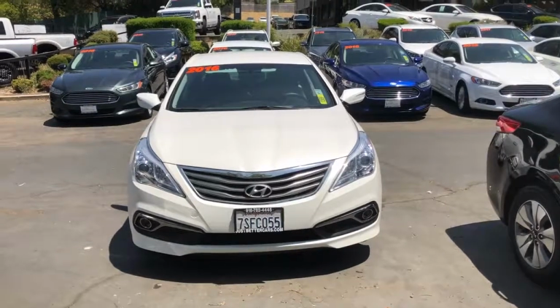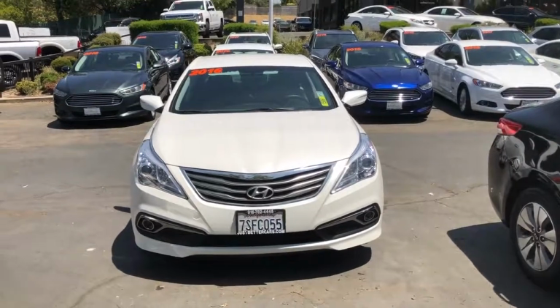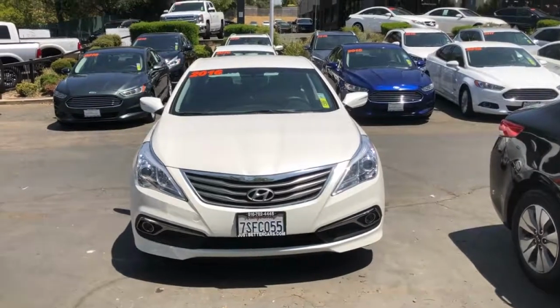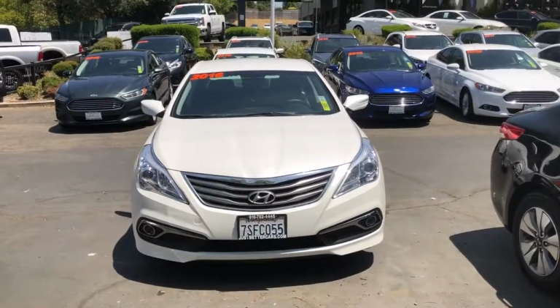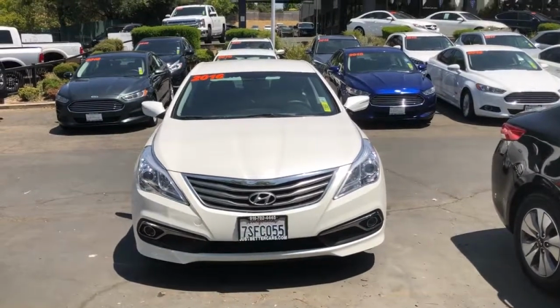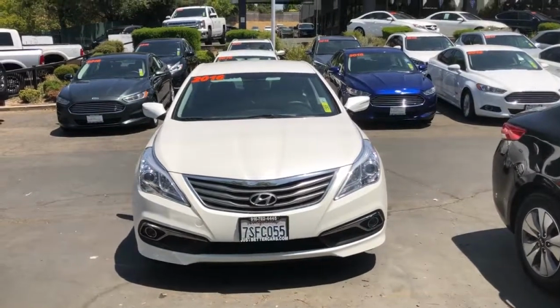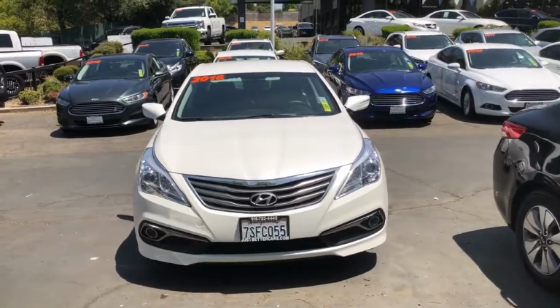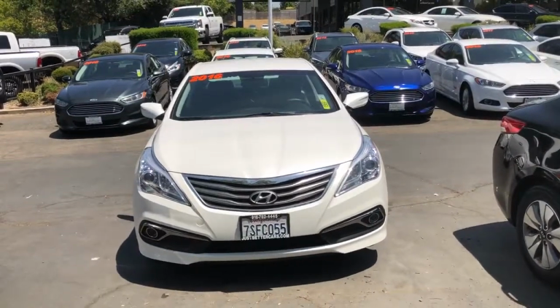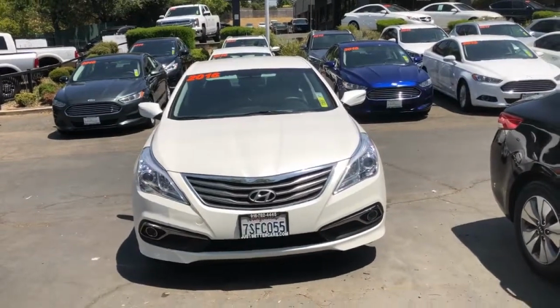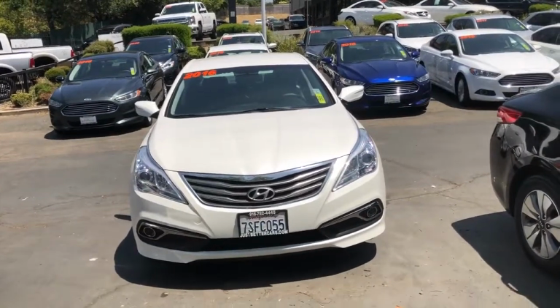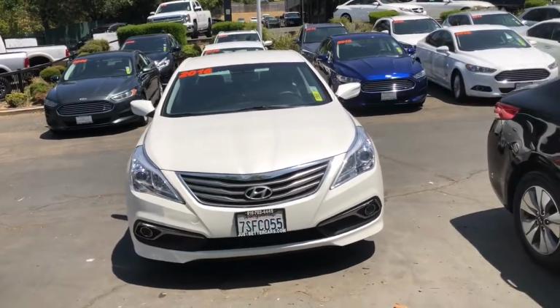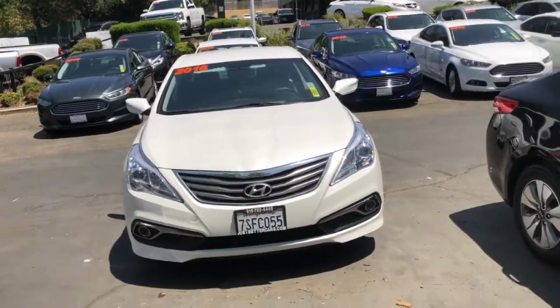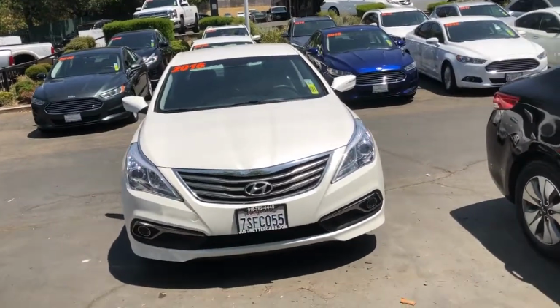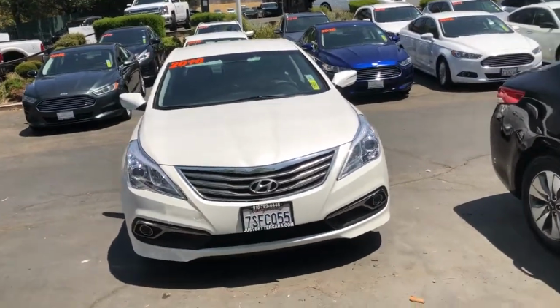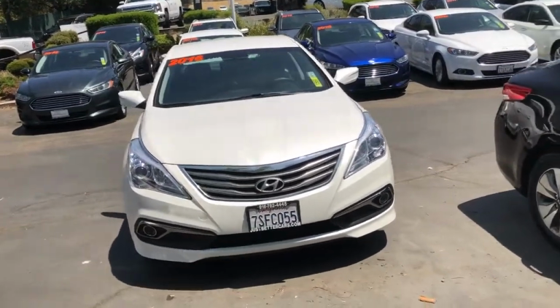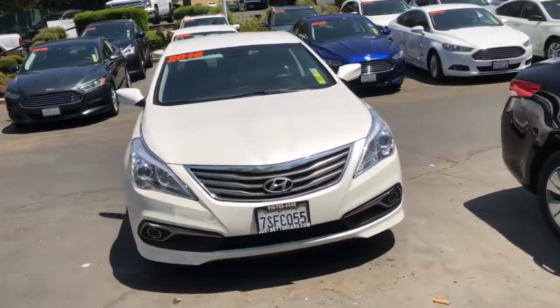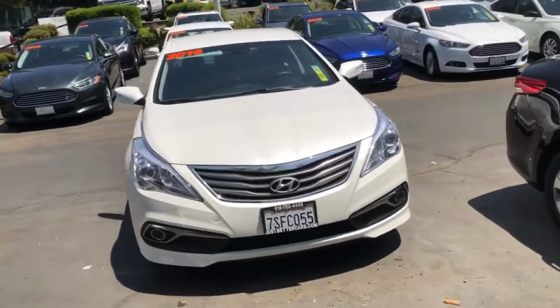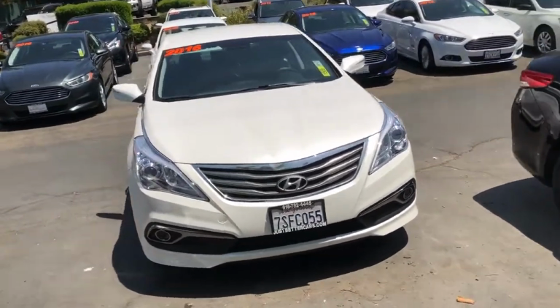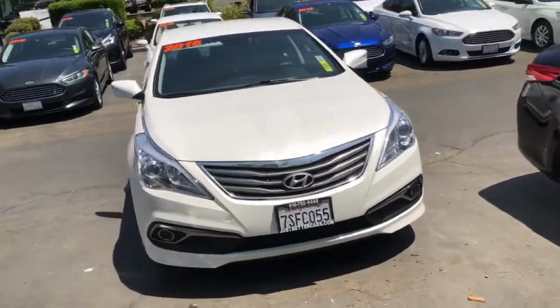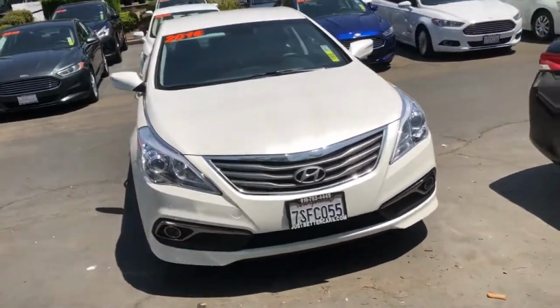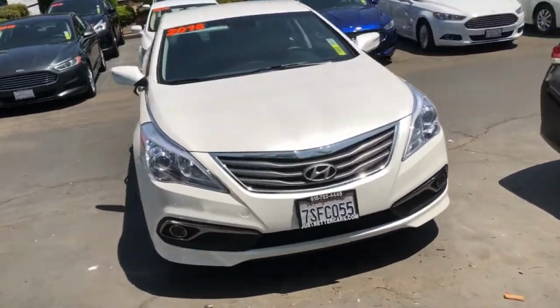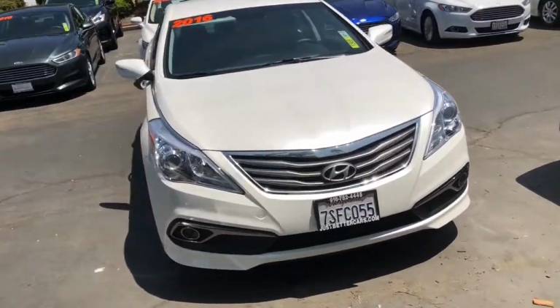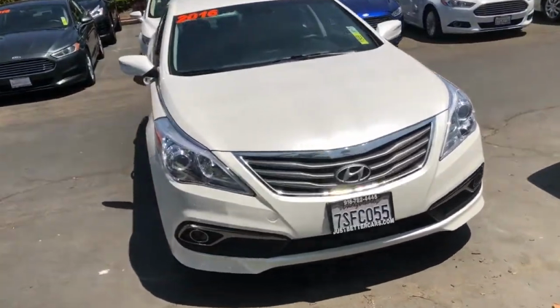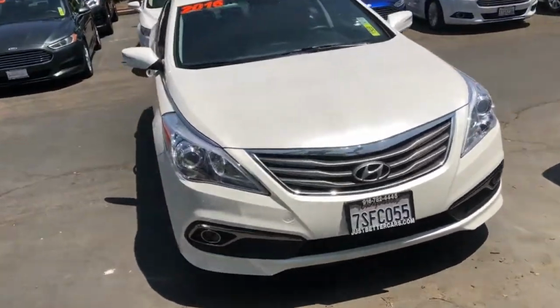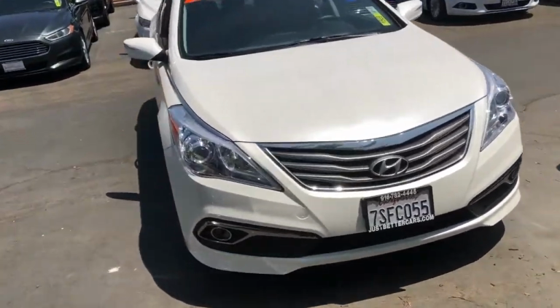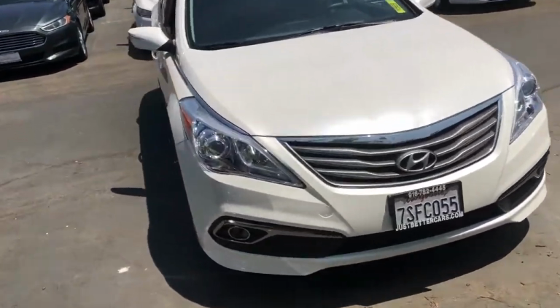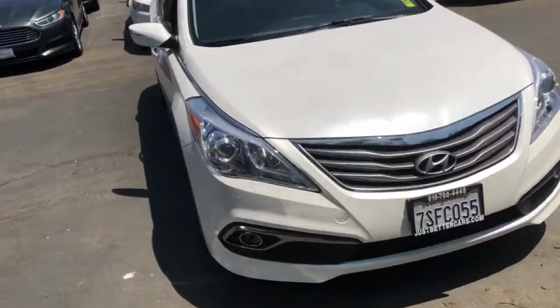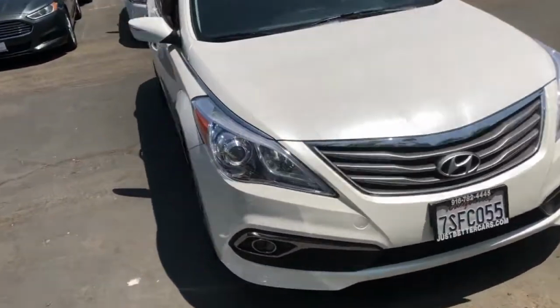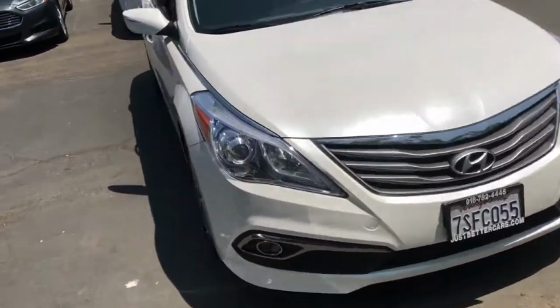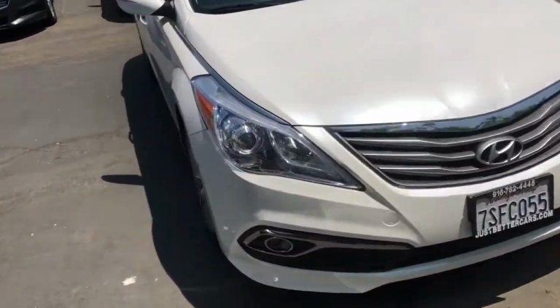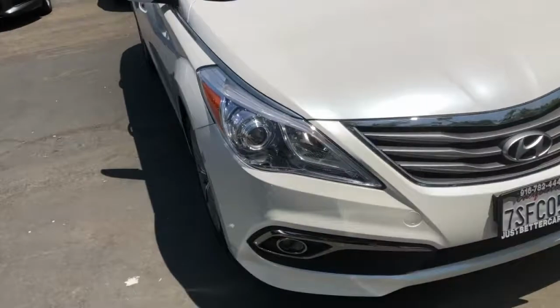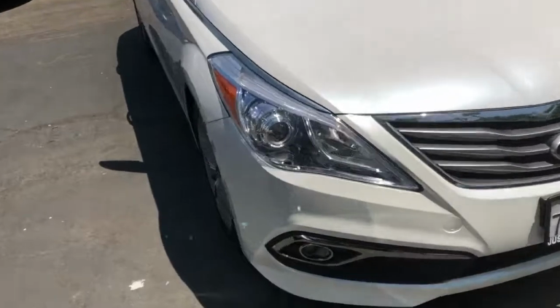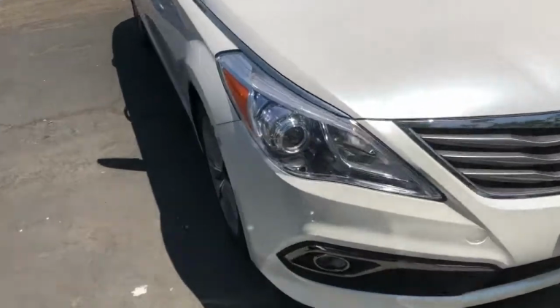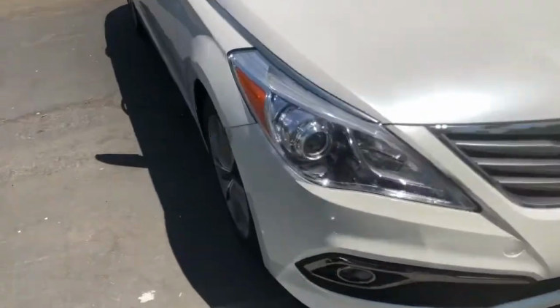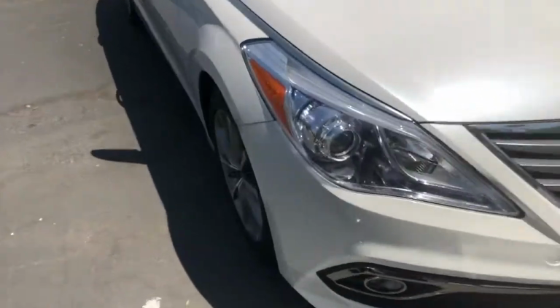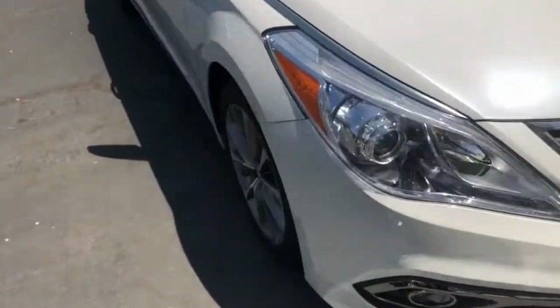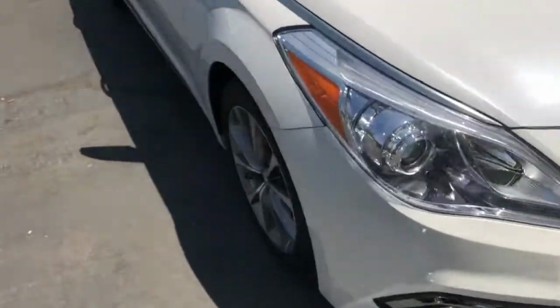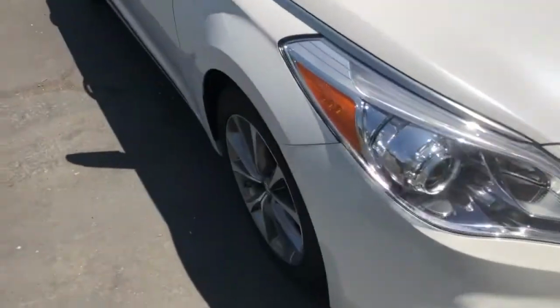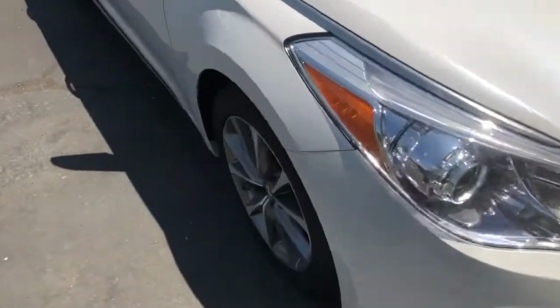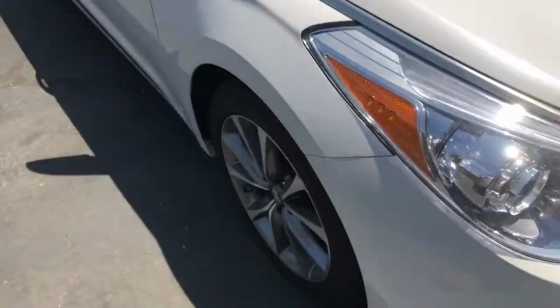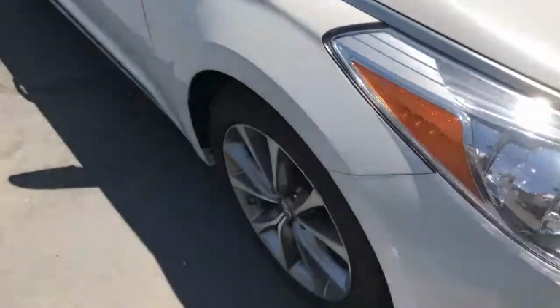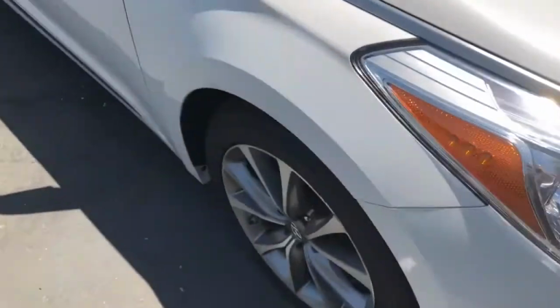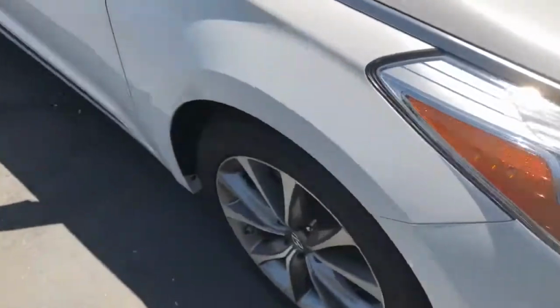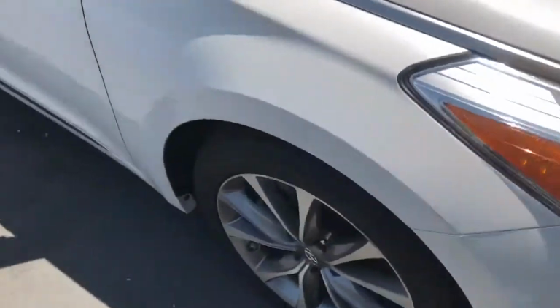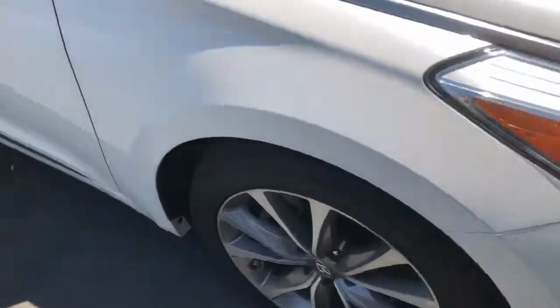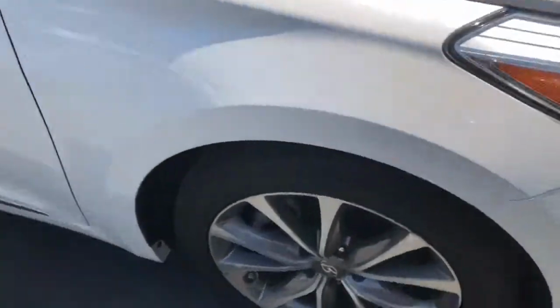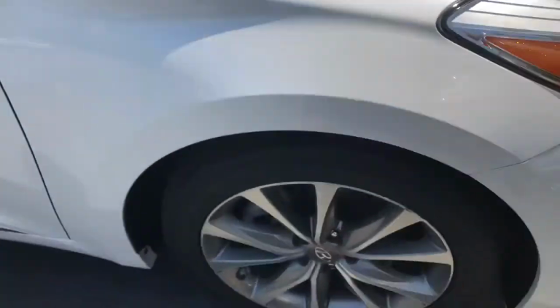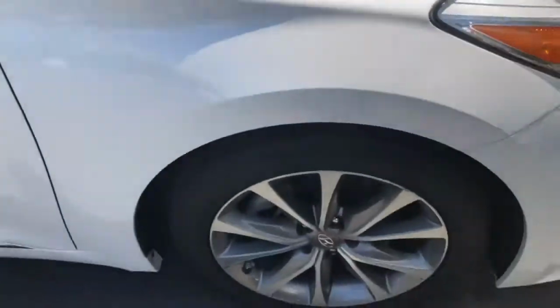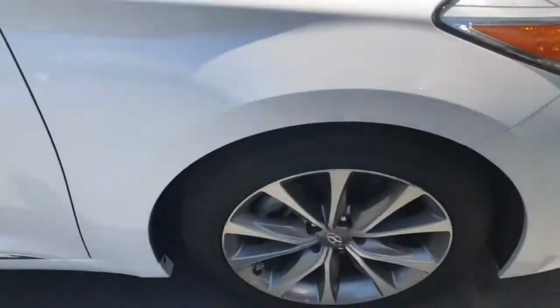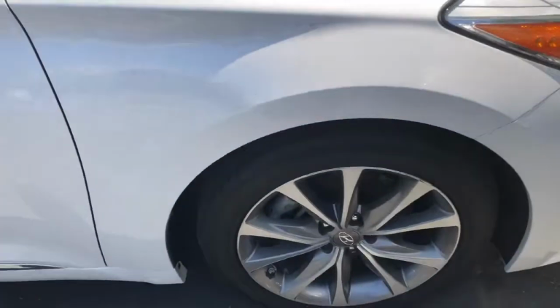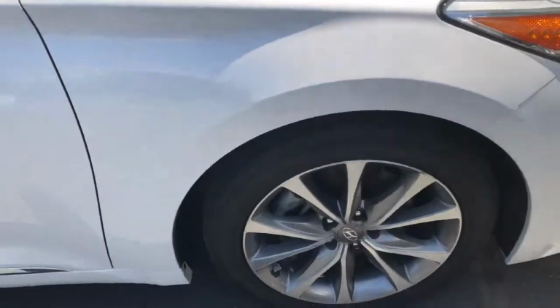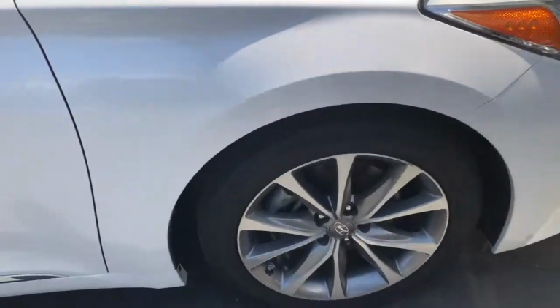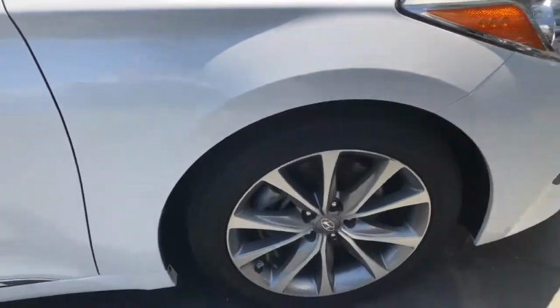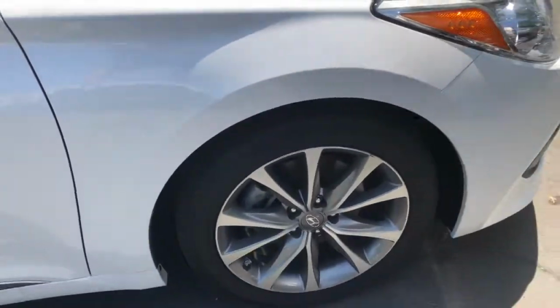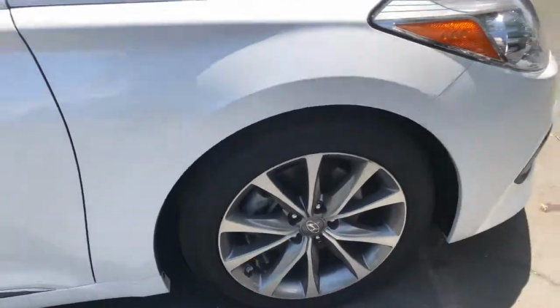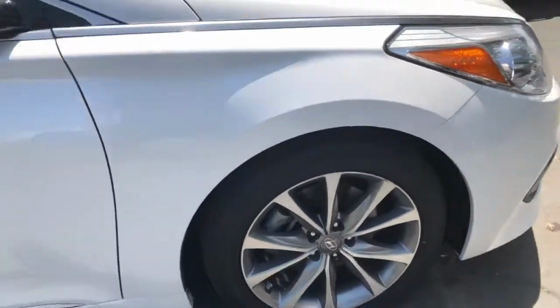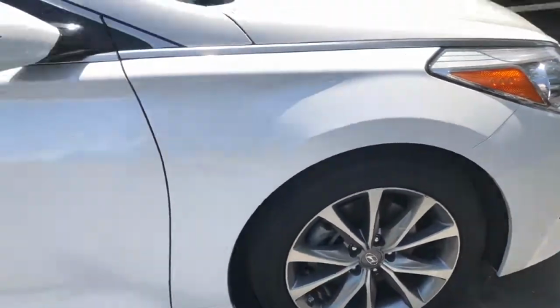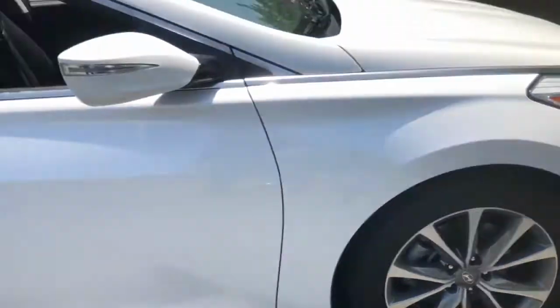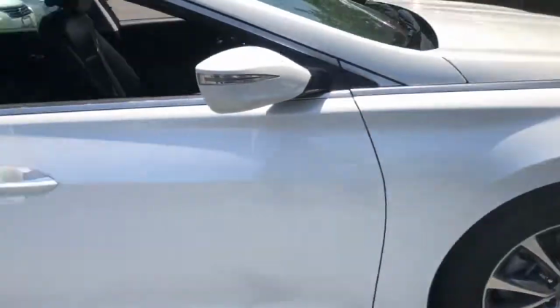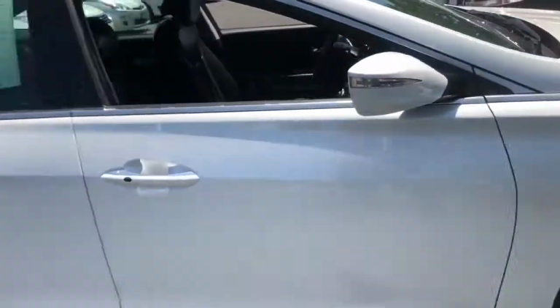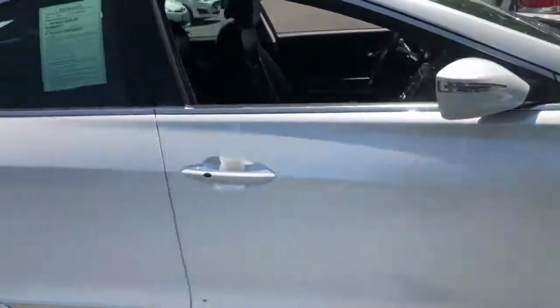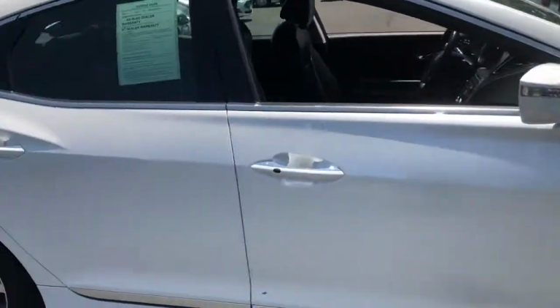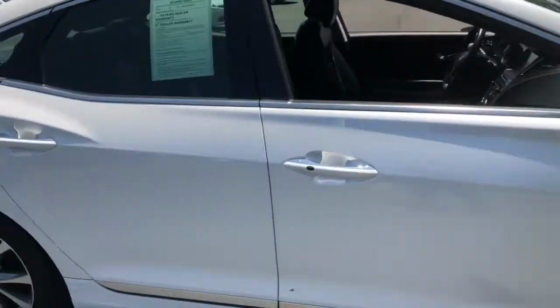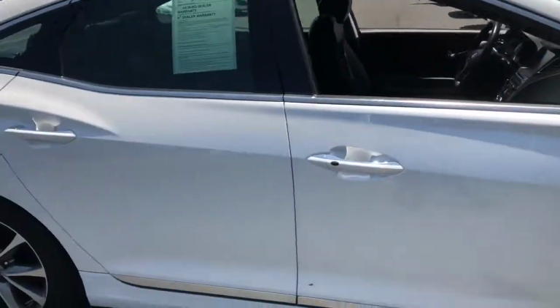2016 Hyundai Azera, white in color. It's clean, it's got good looking tires, and the rims are nice on there.